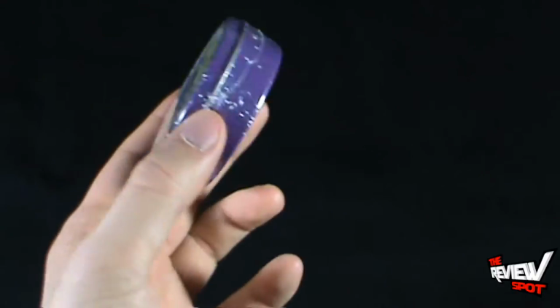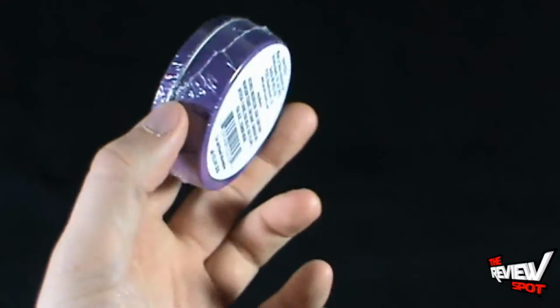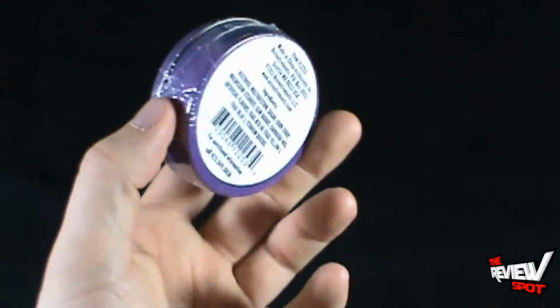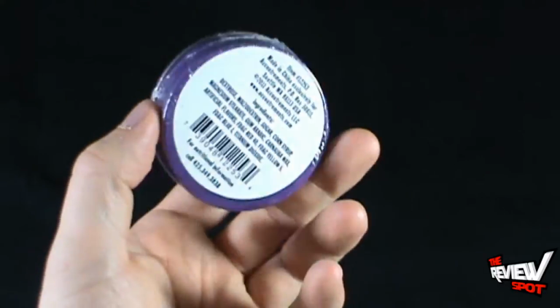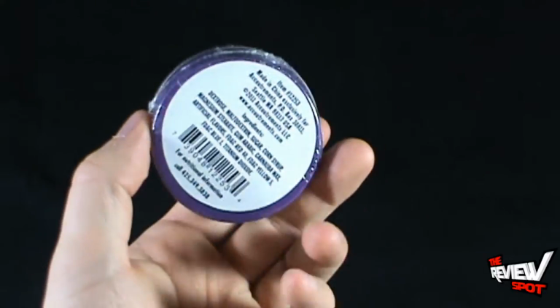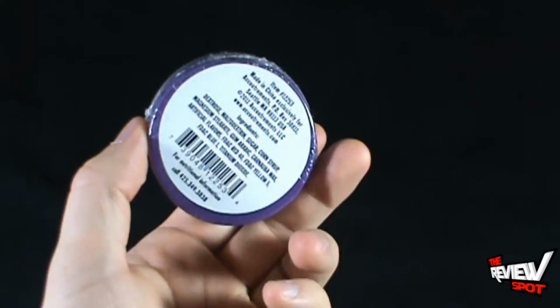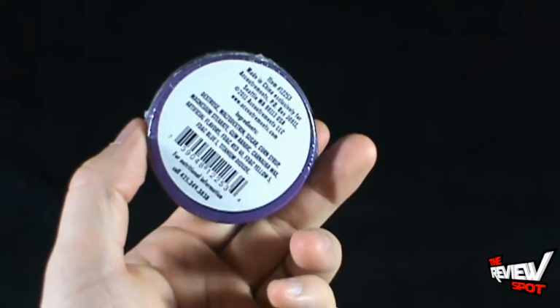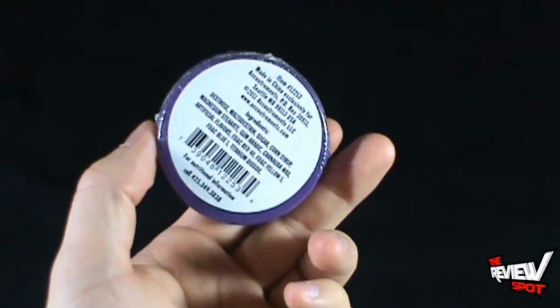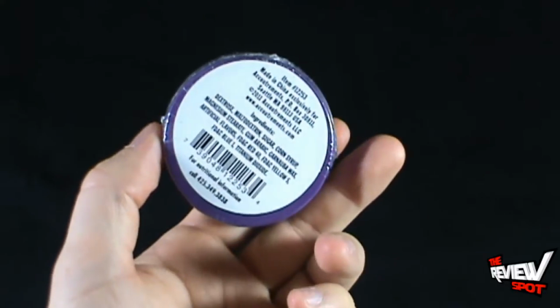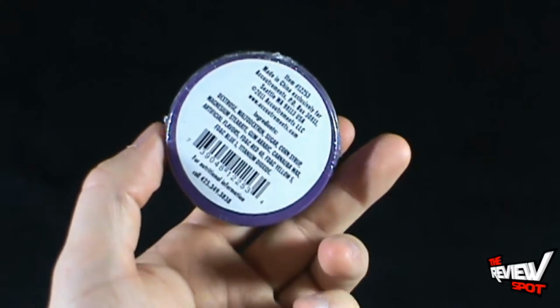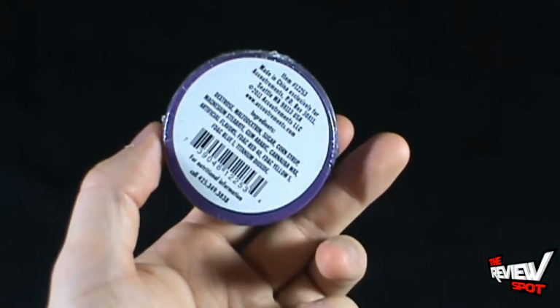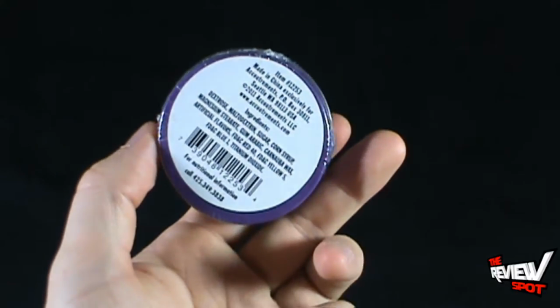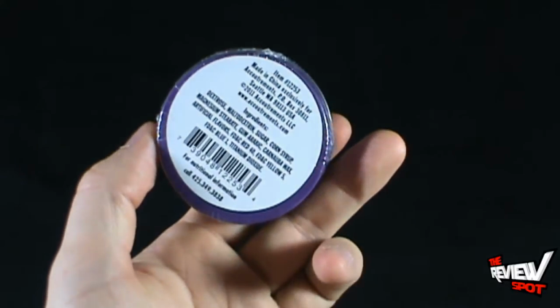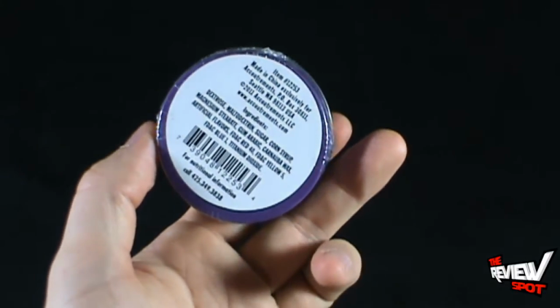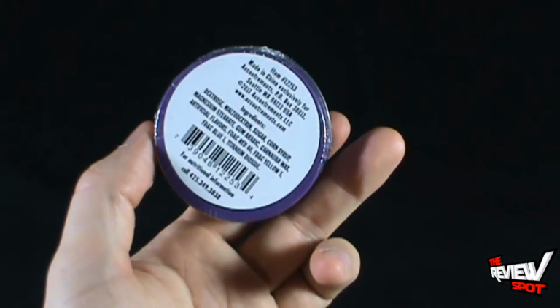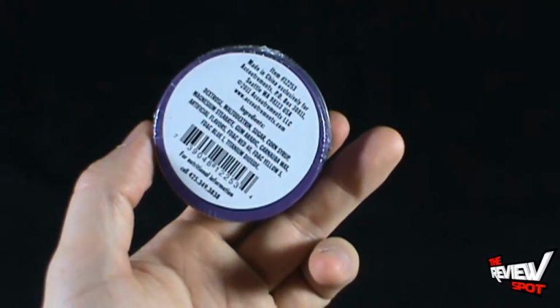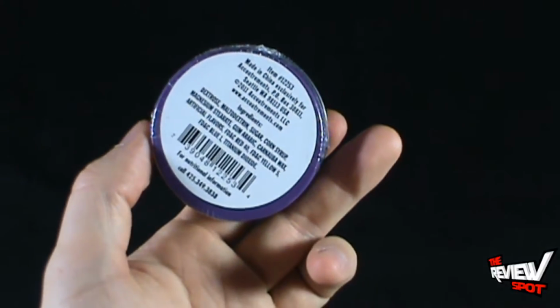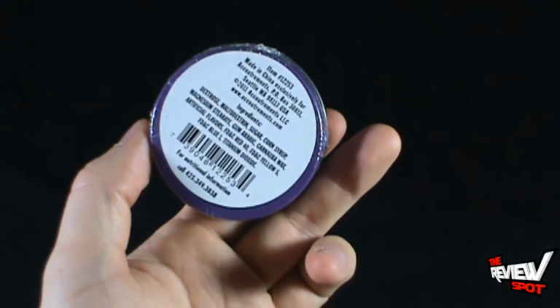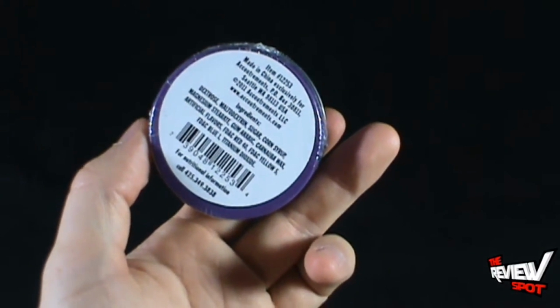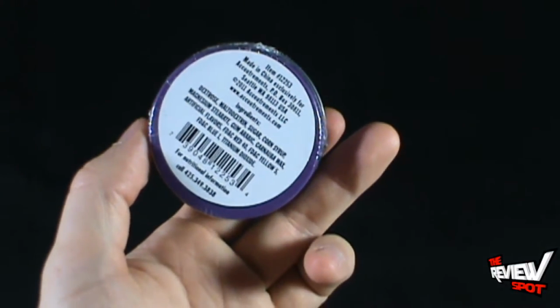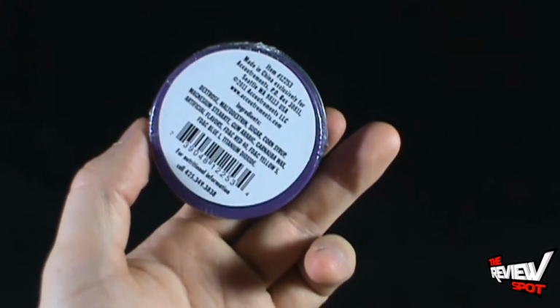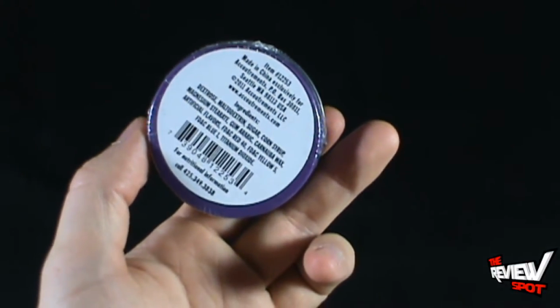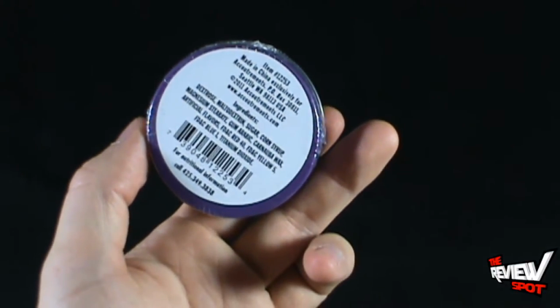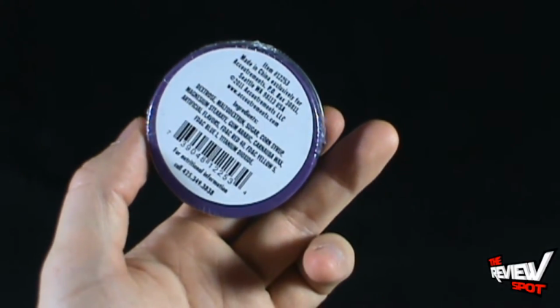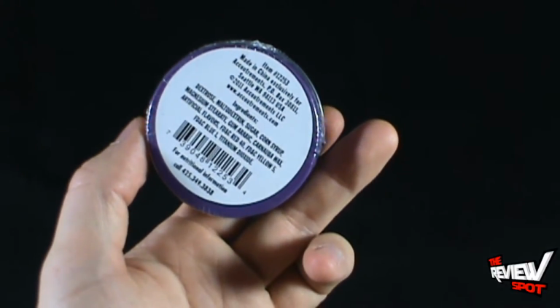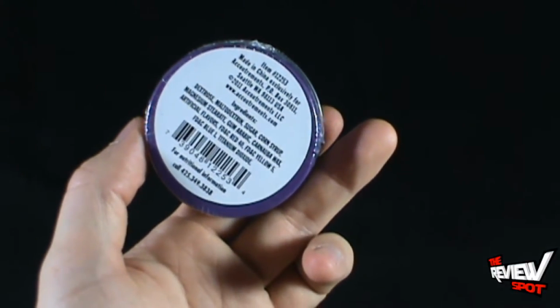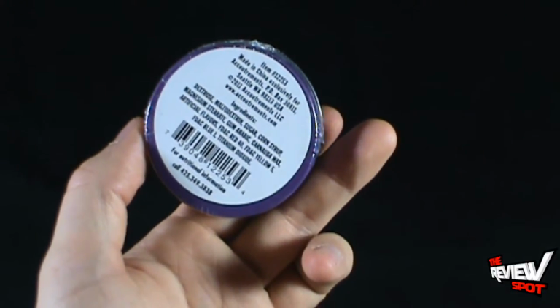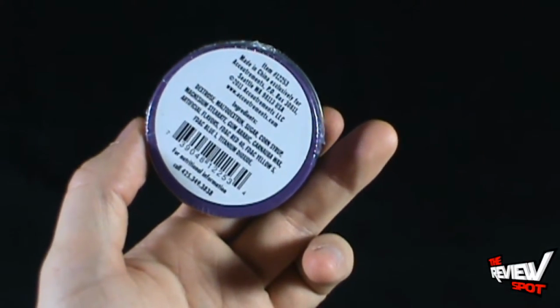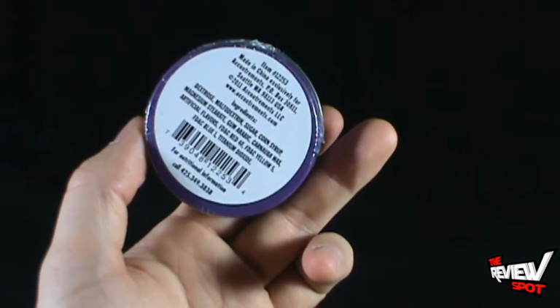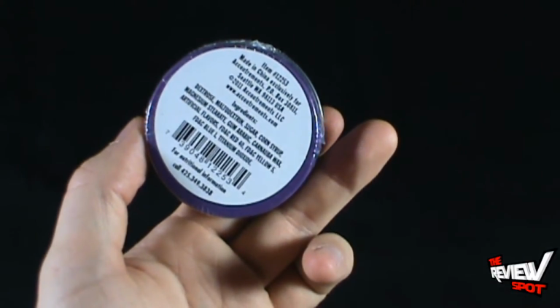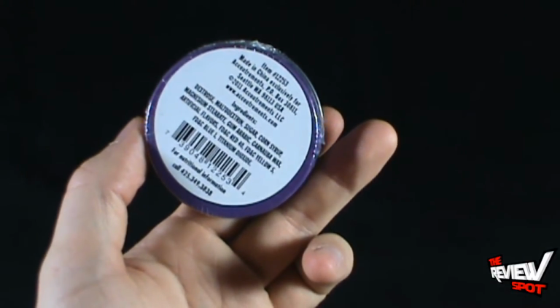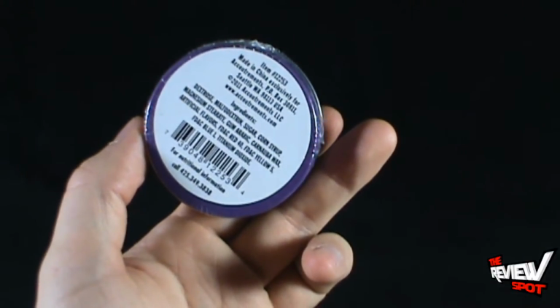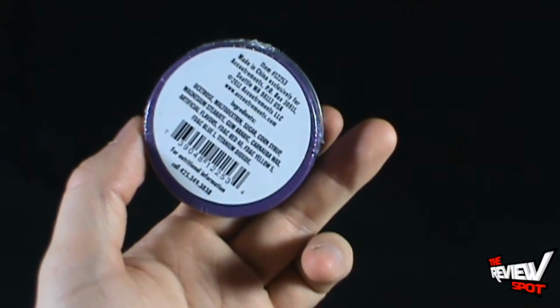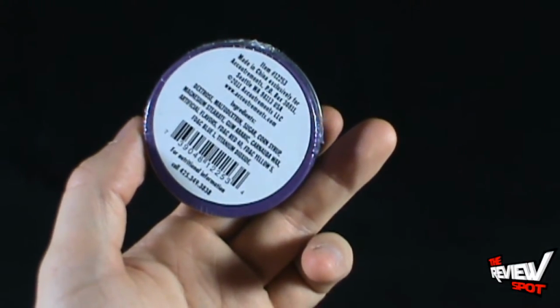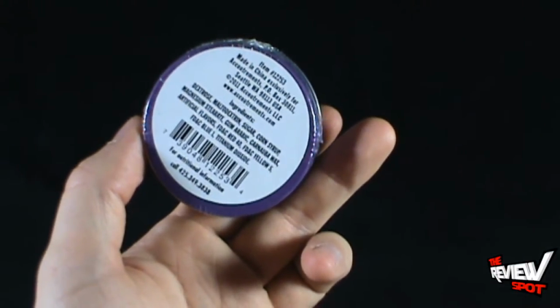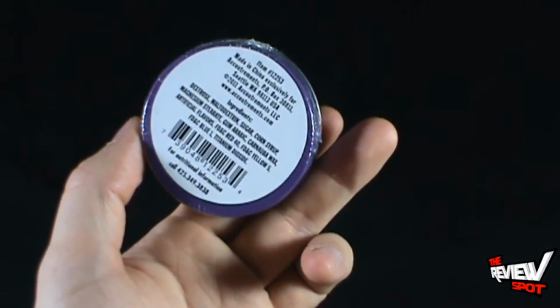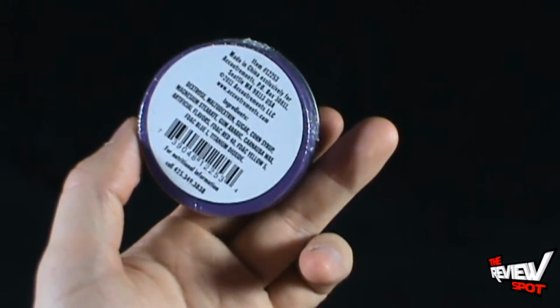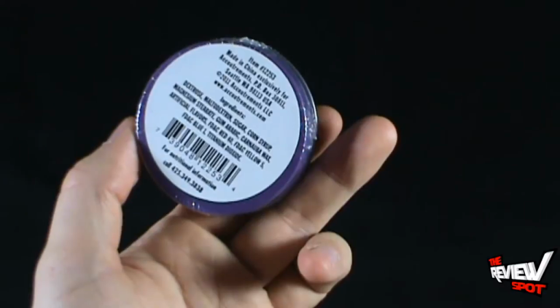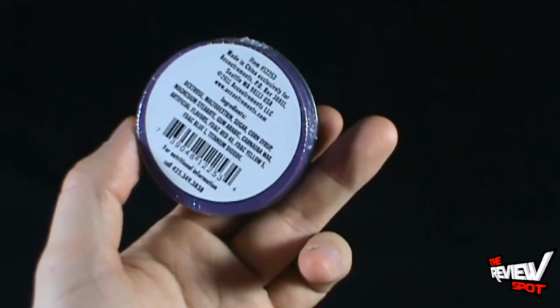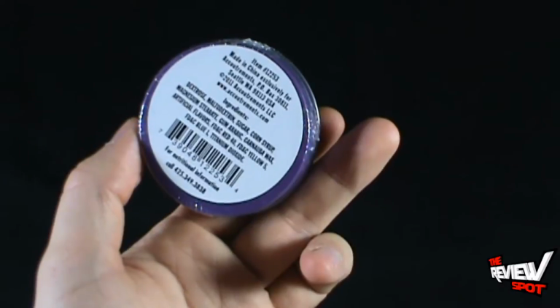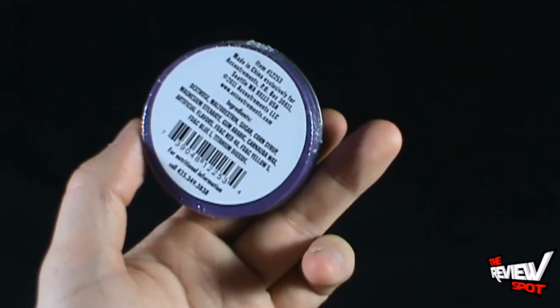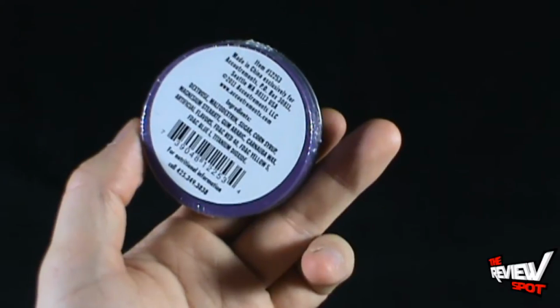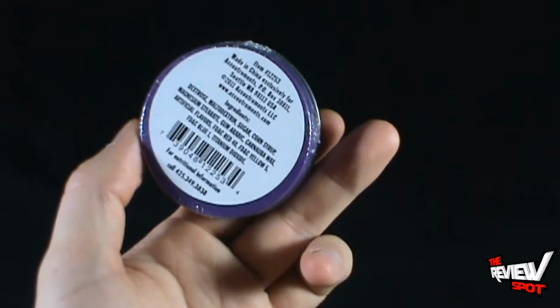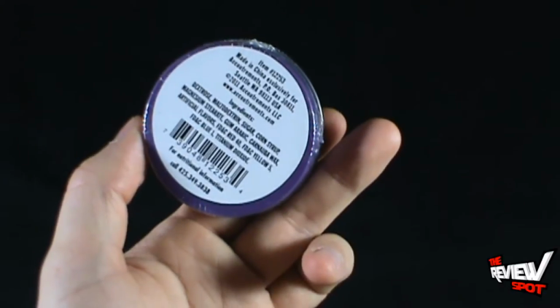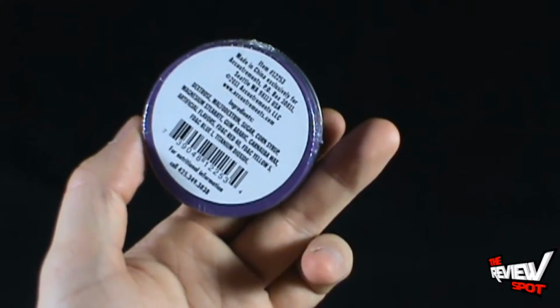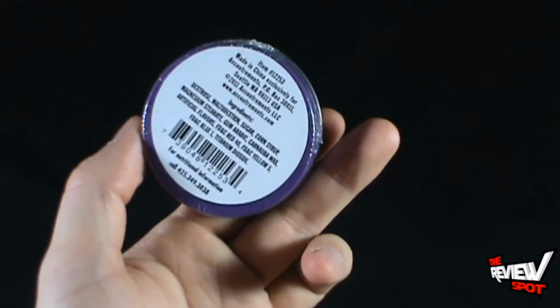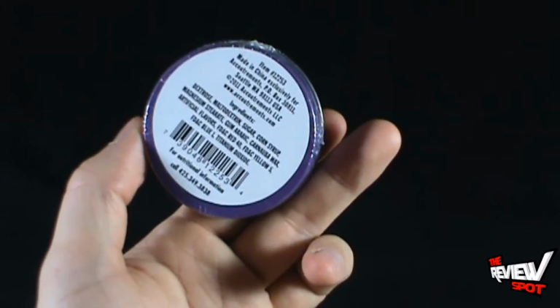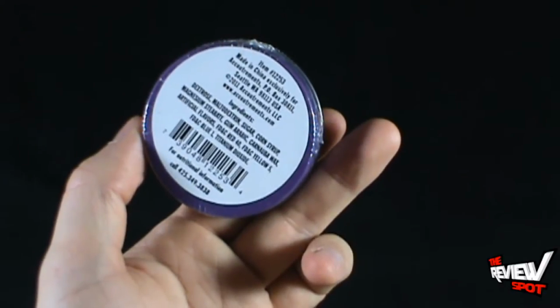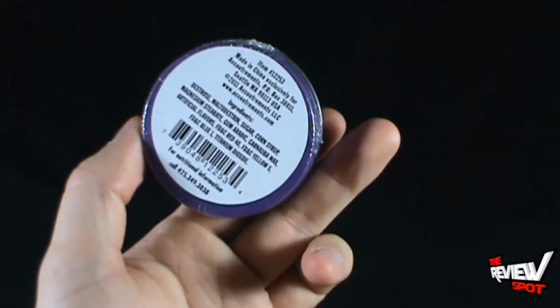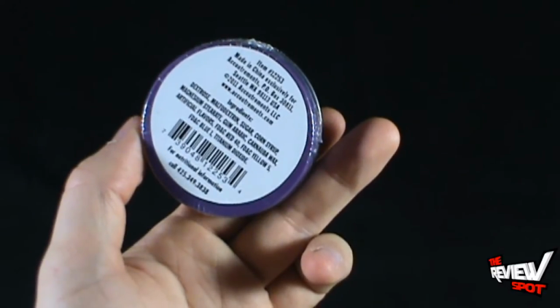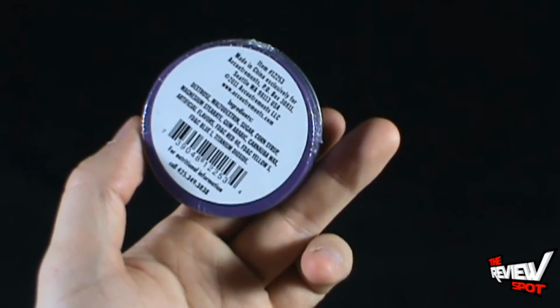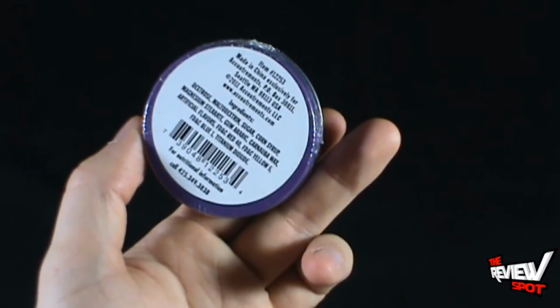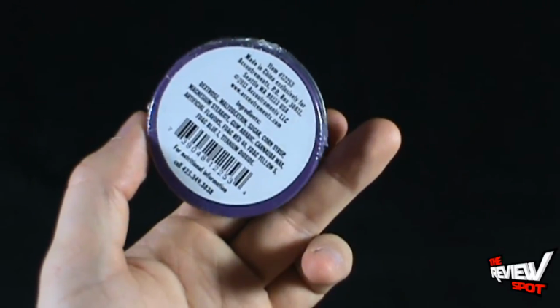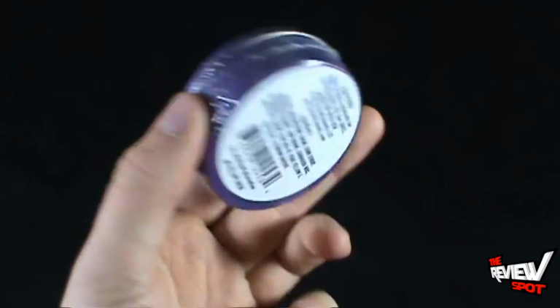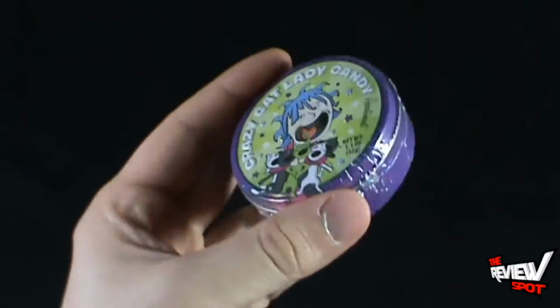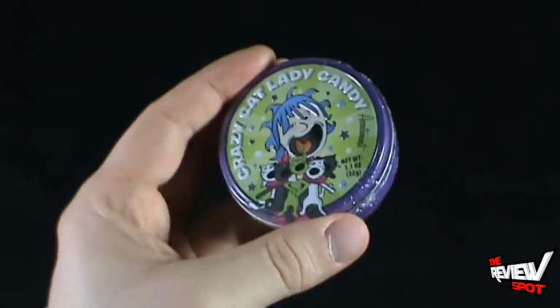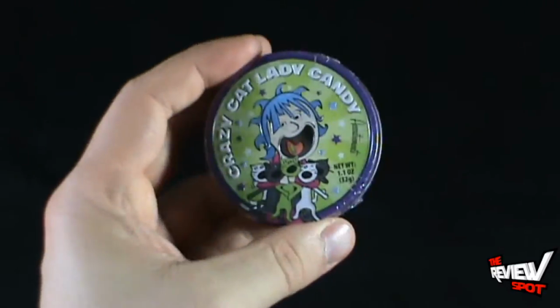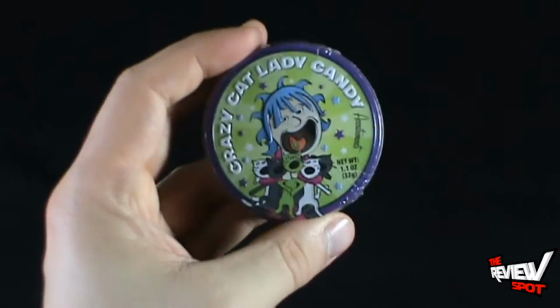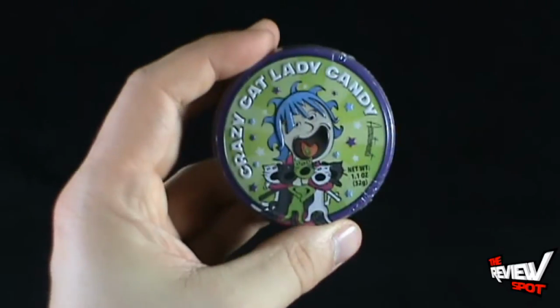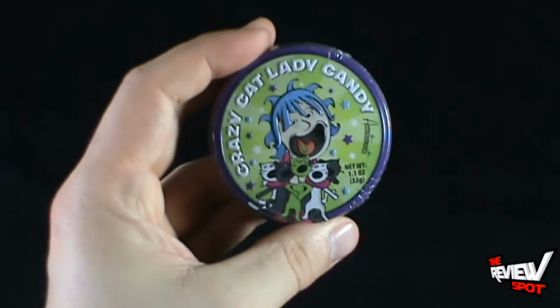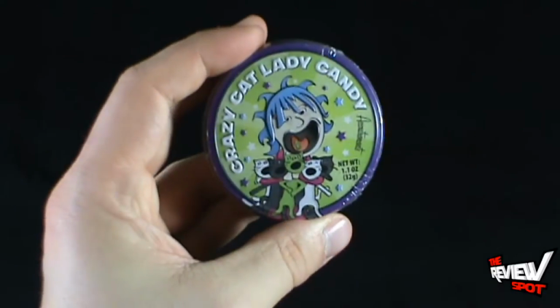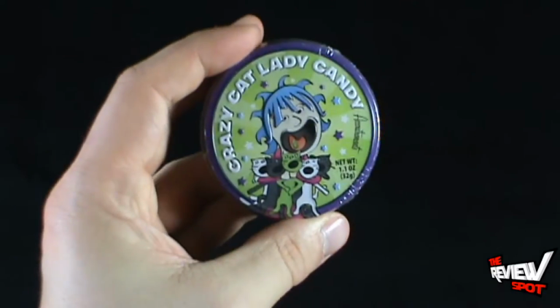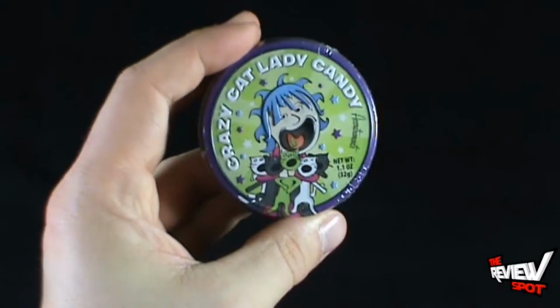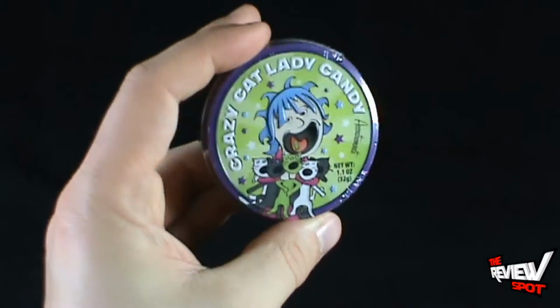It doesn't say how many mints or candies are inside. You can go to www.accoutrements.com for more information.